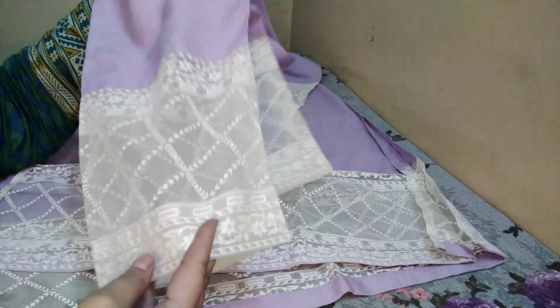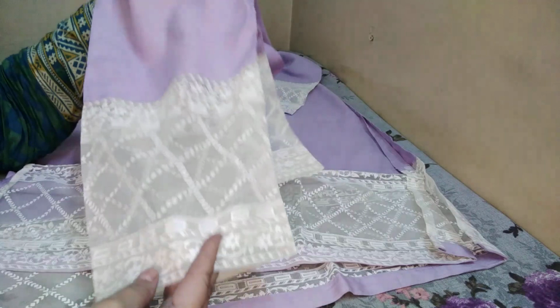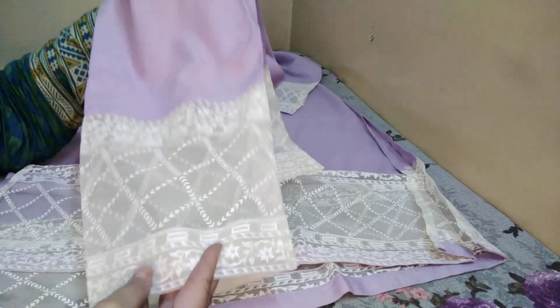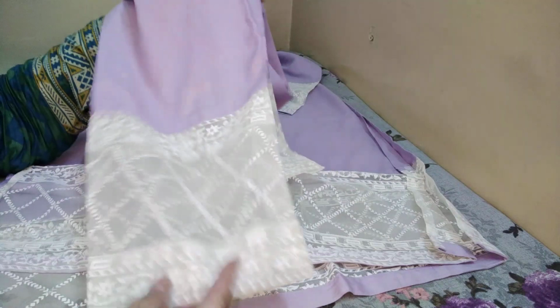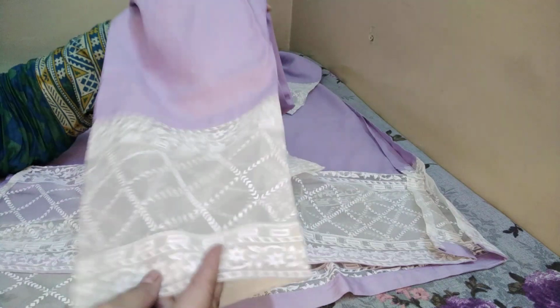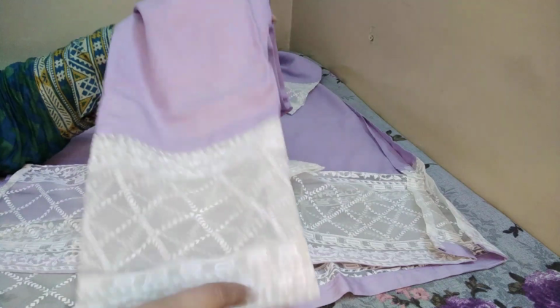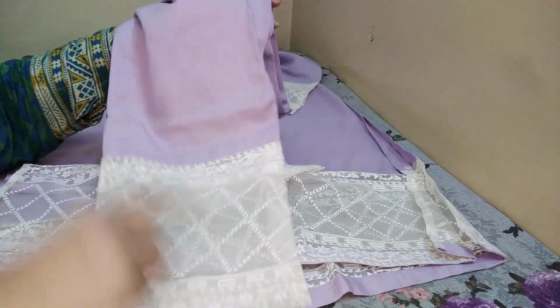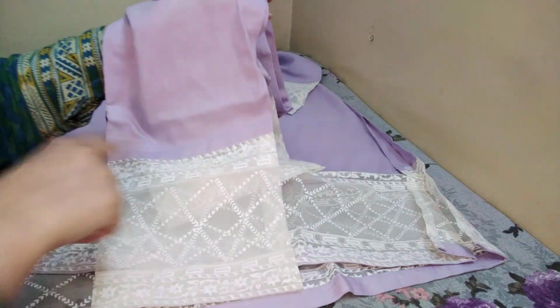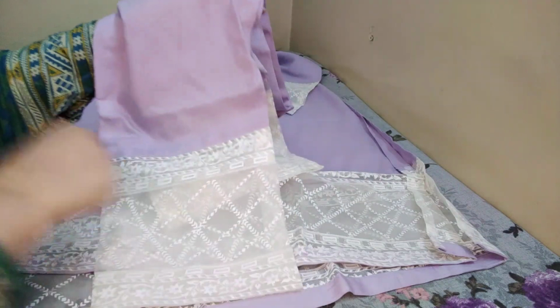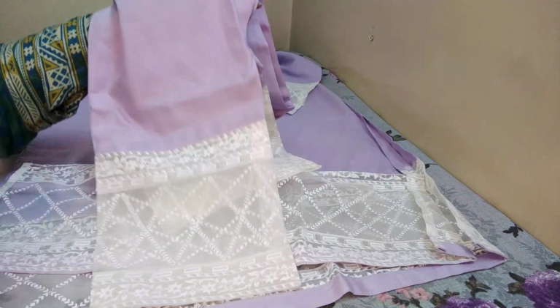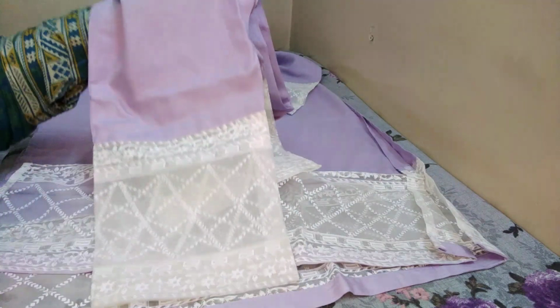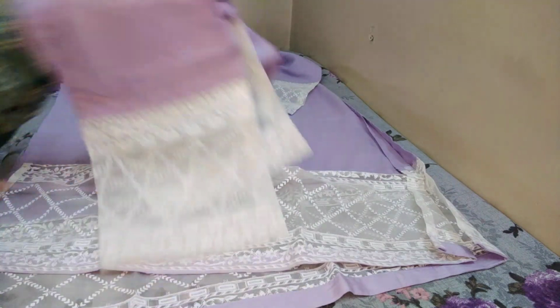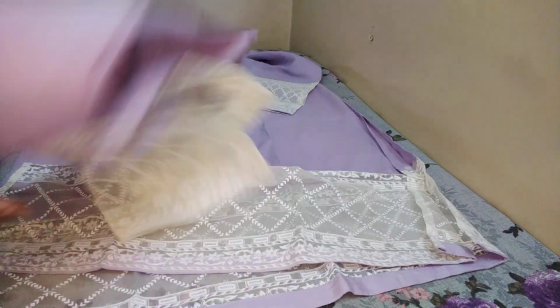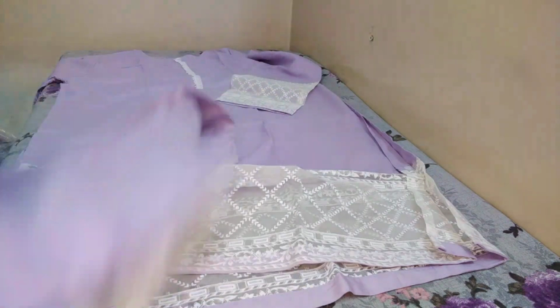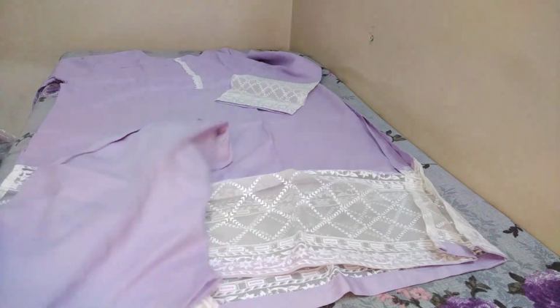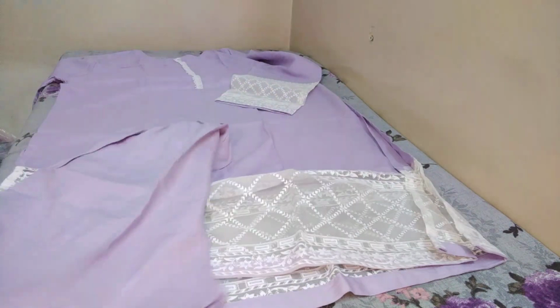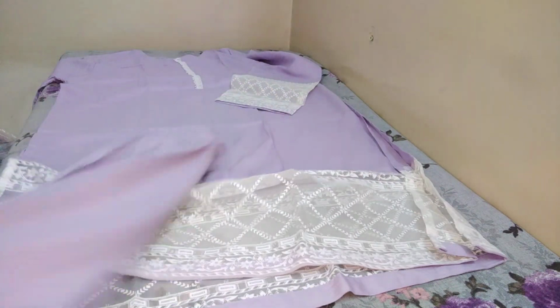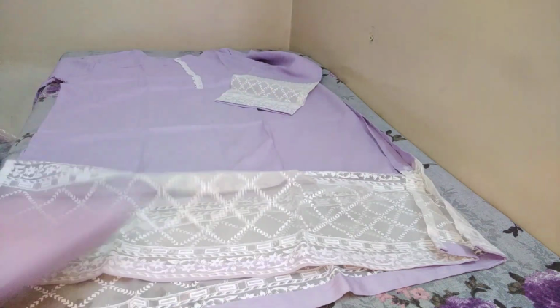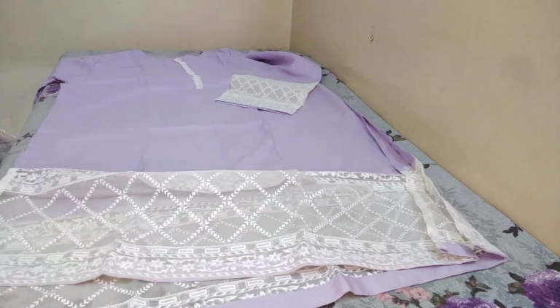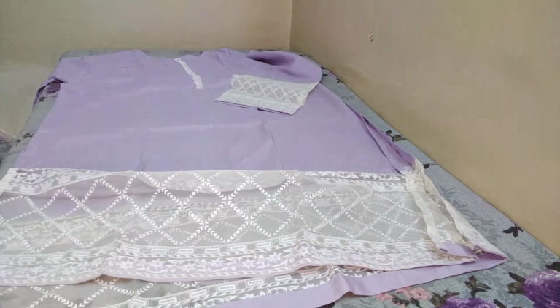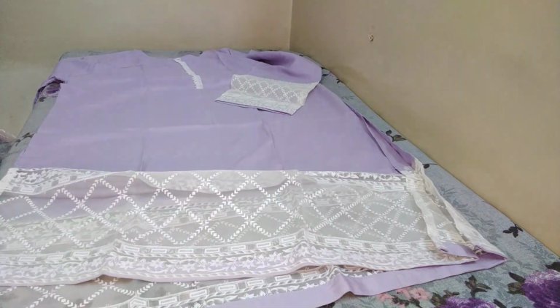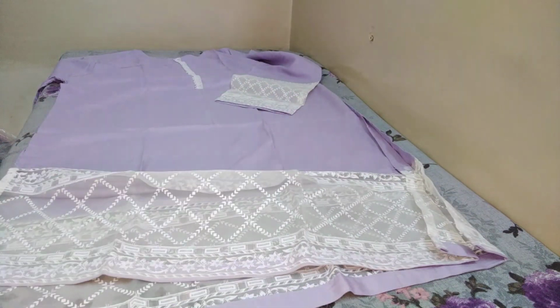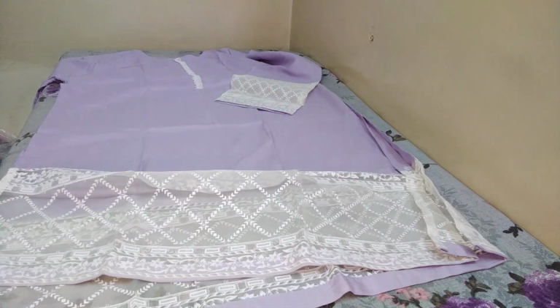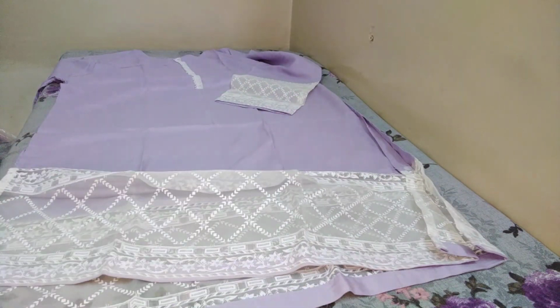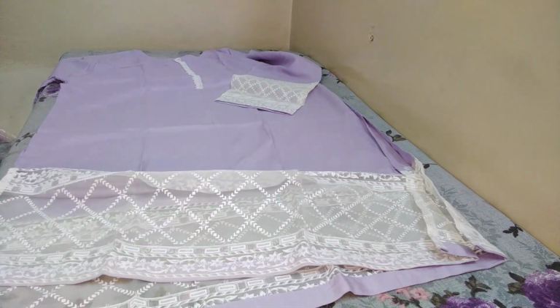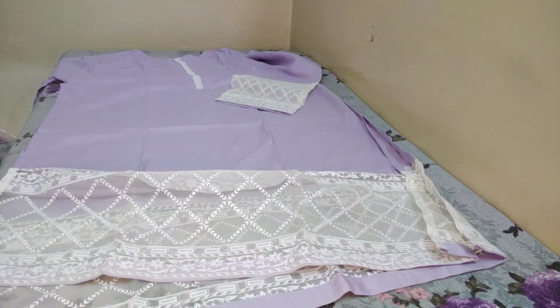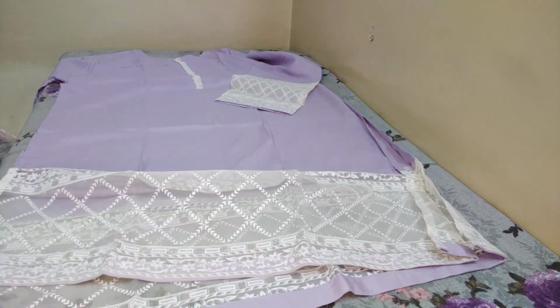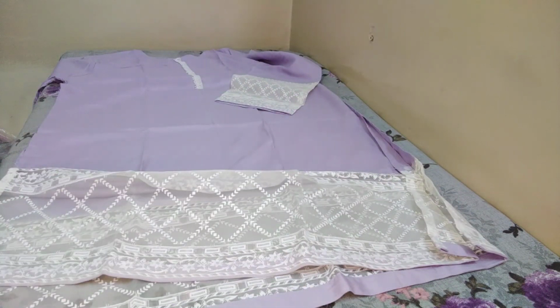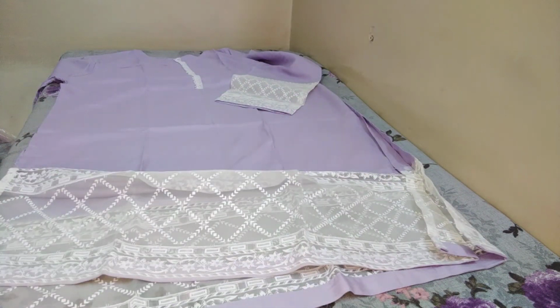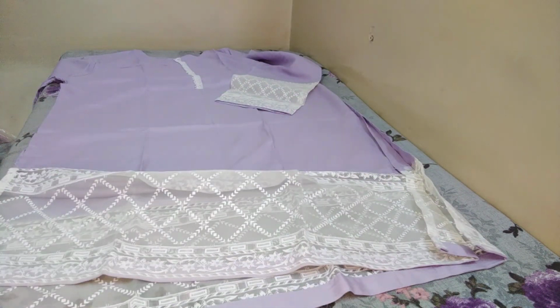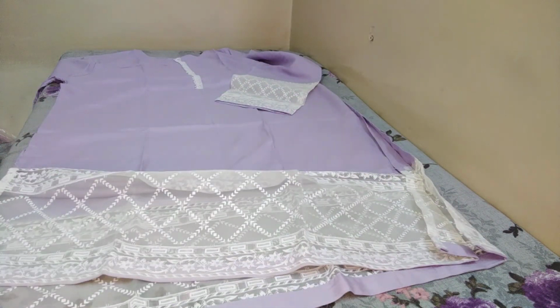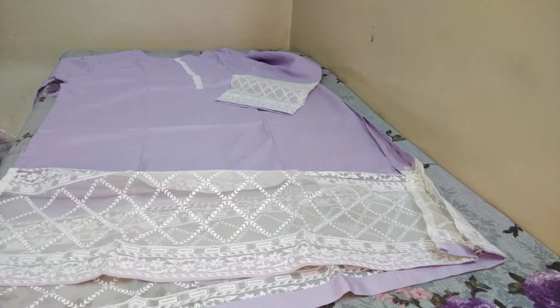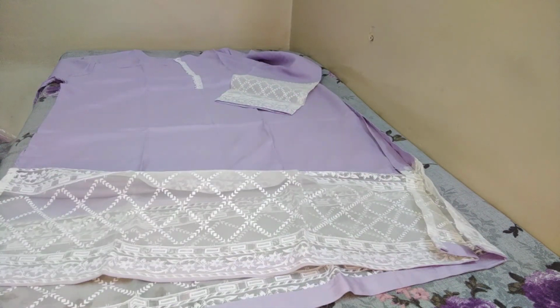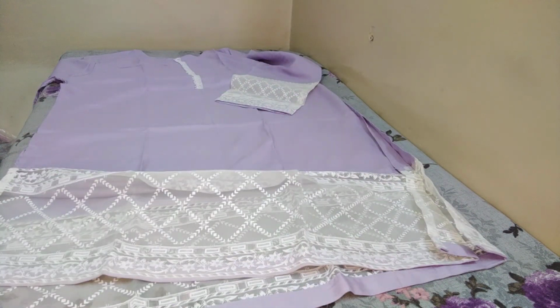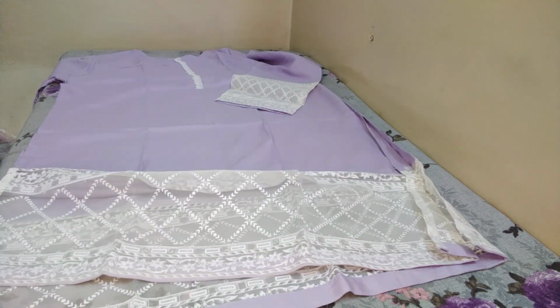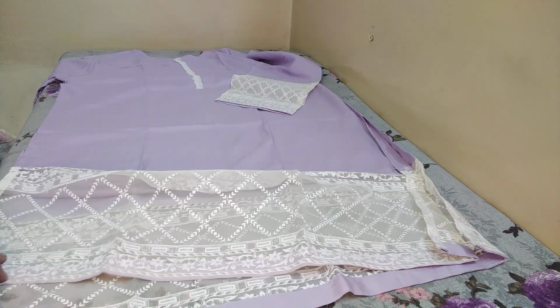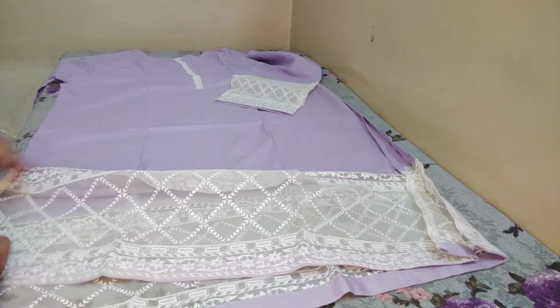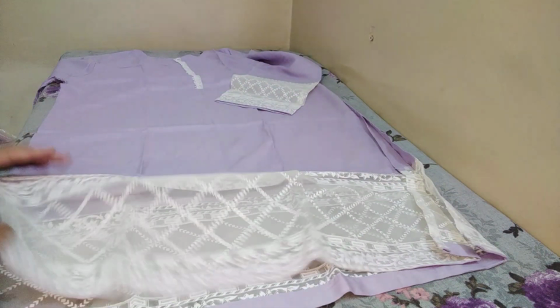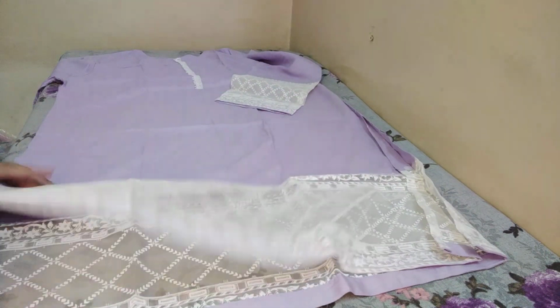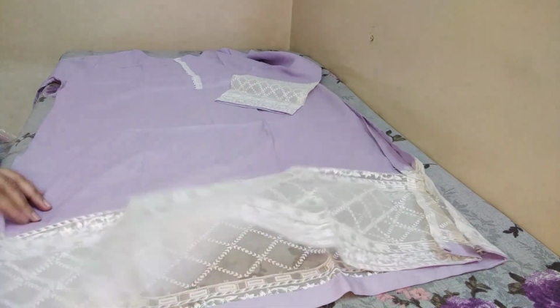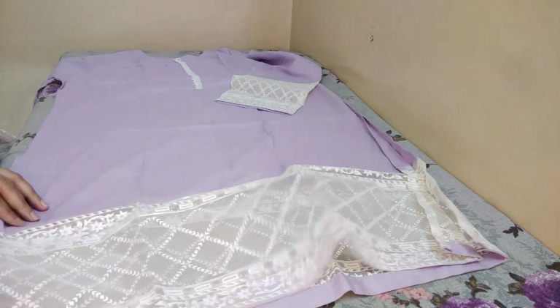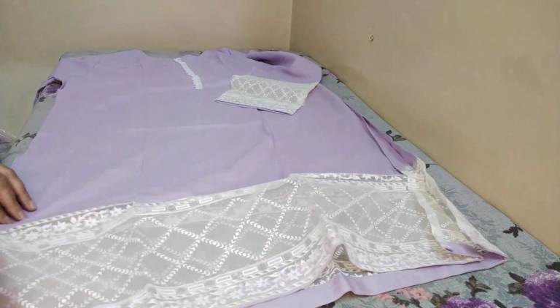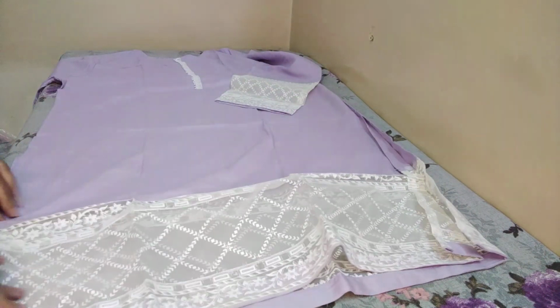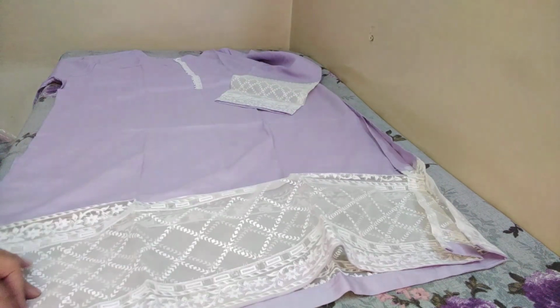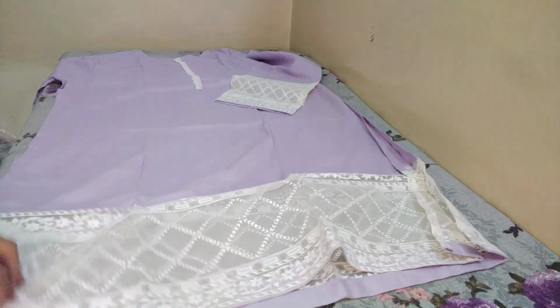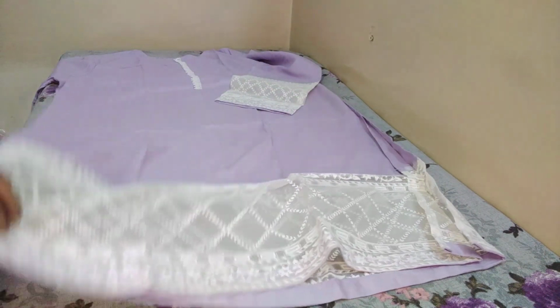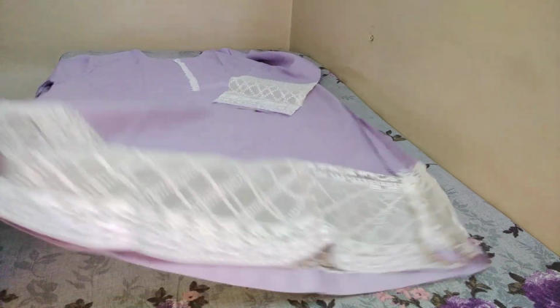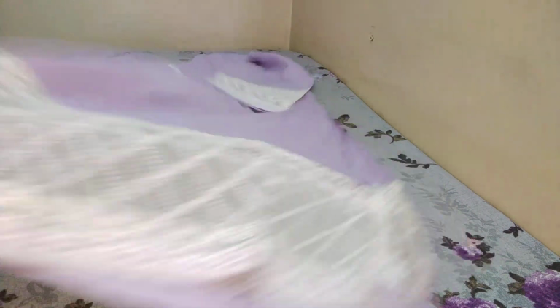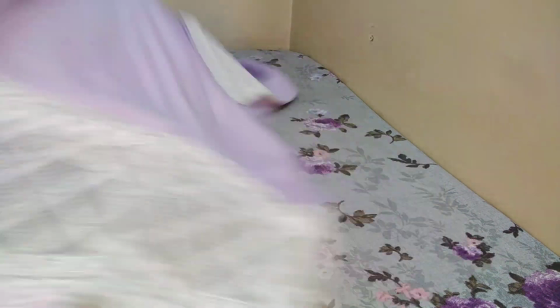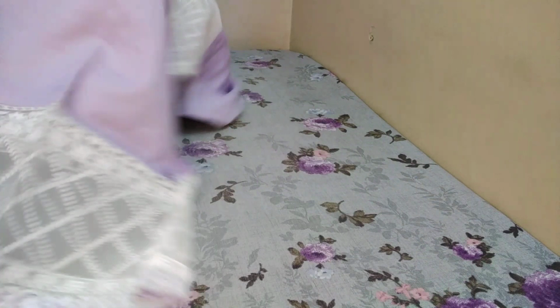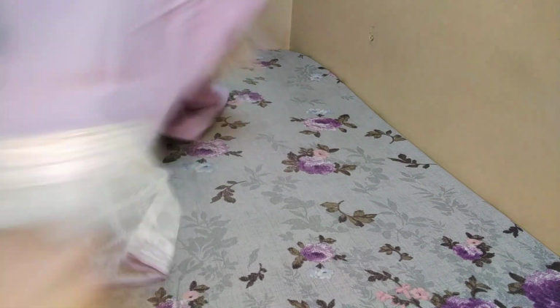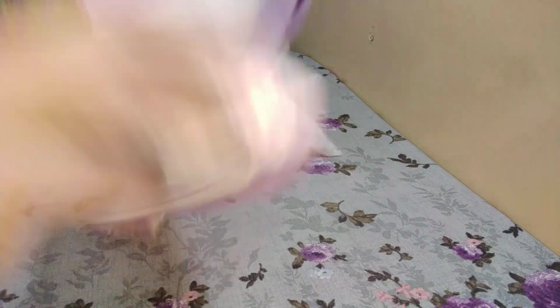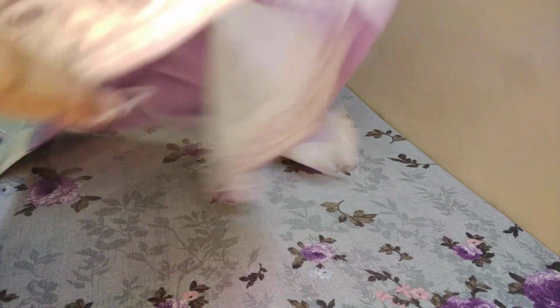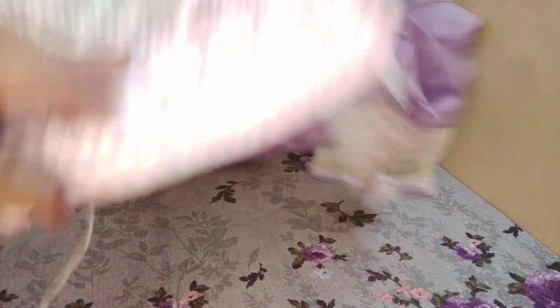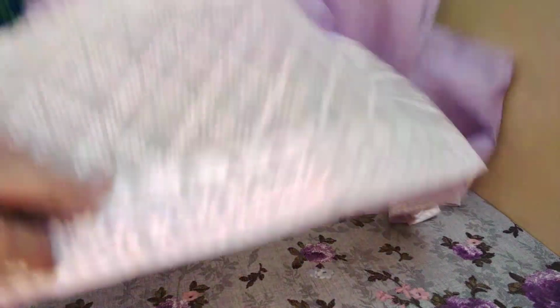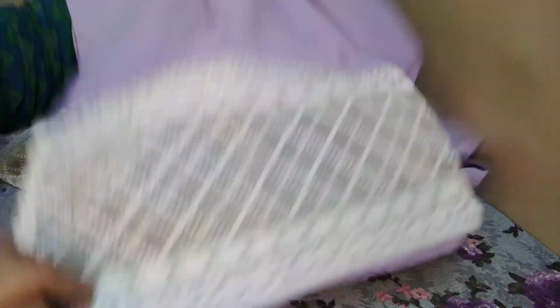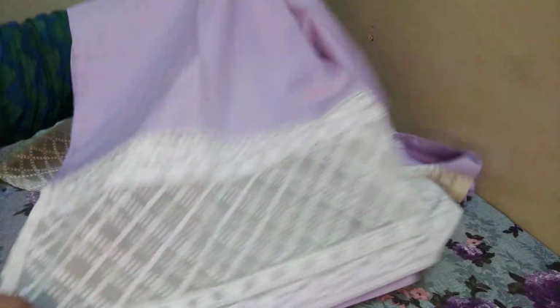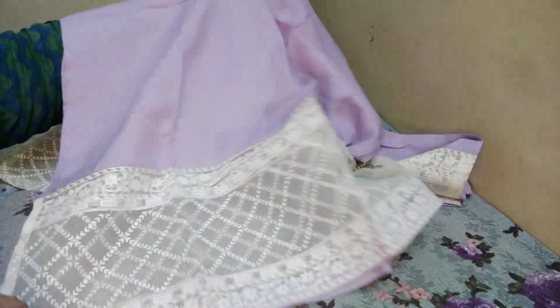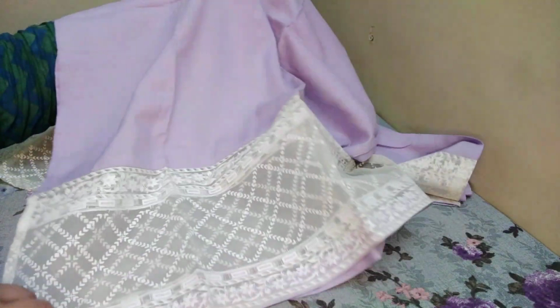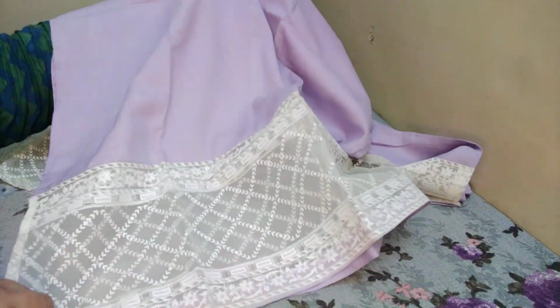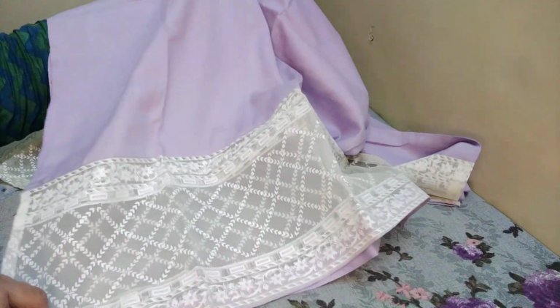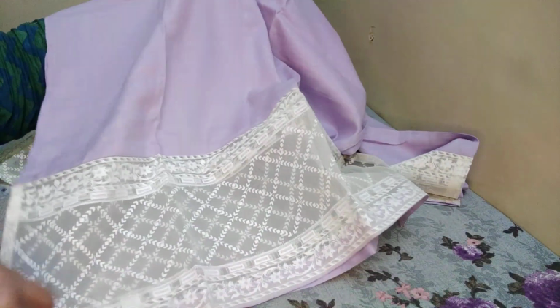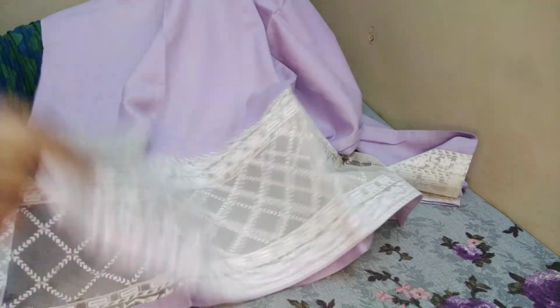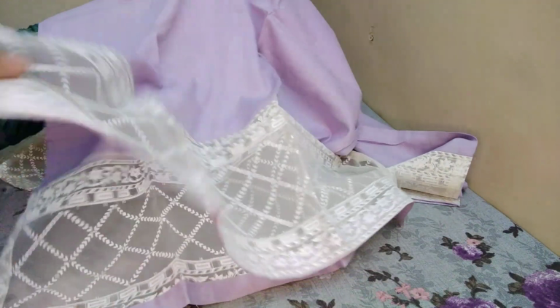This organza is put down. This is a trouser, this is a shirt — the shirt is under the organza patch.